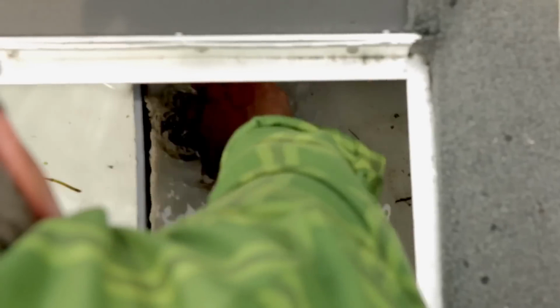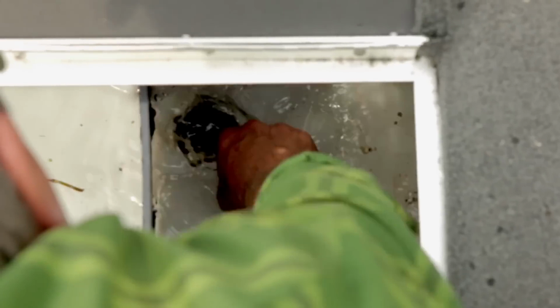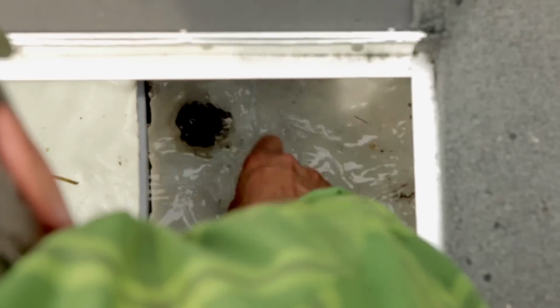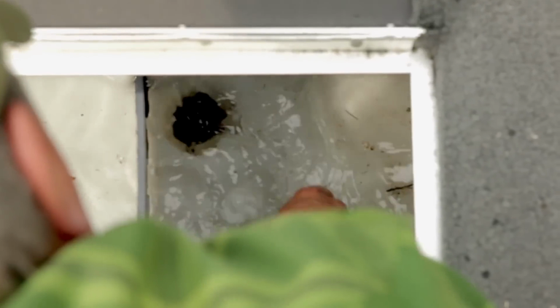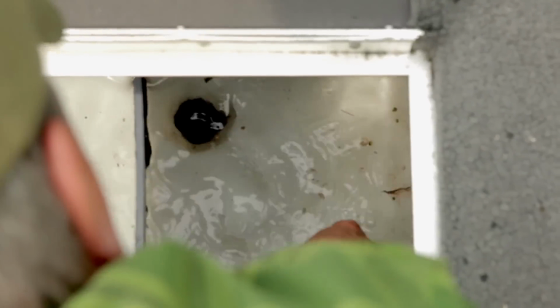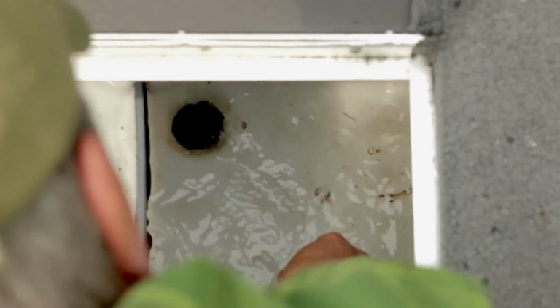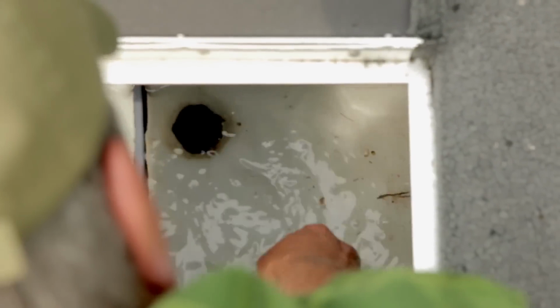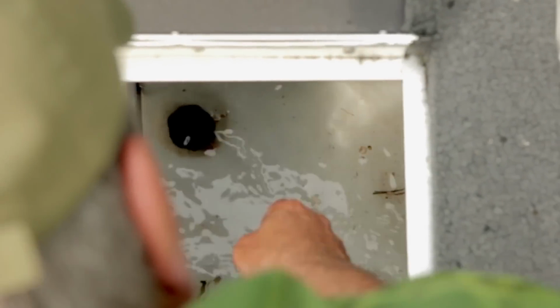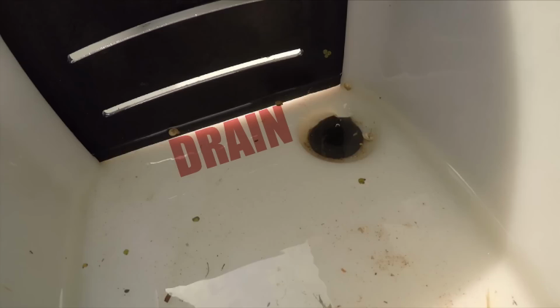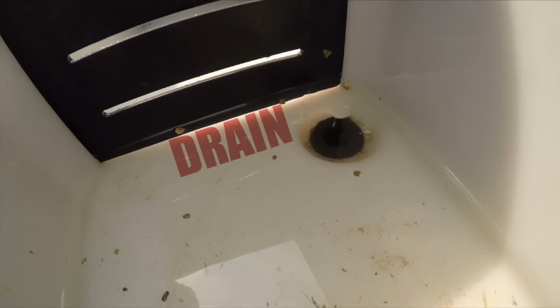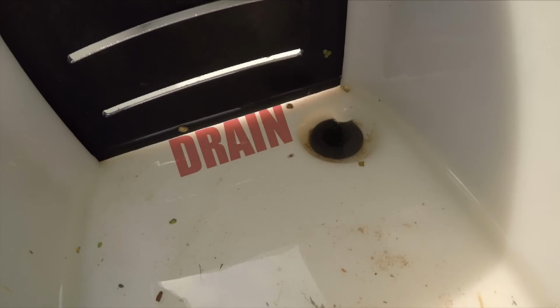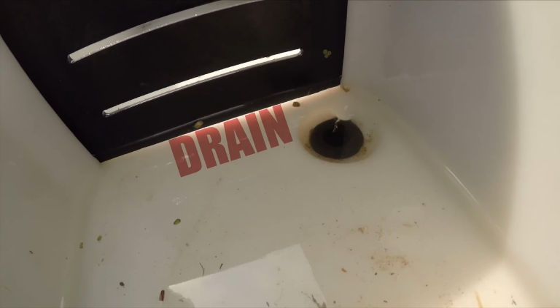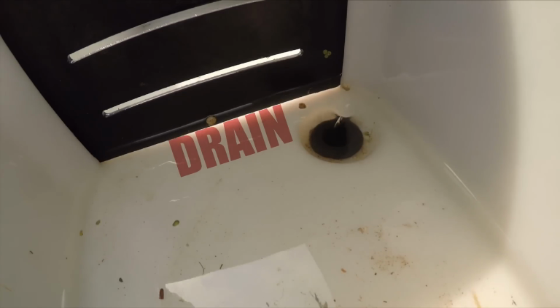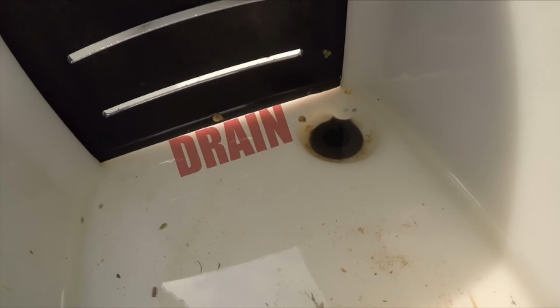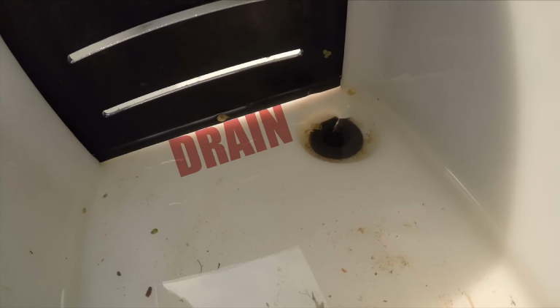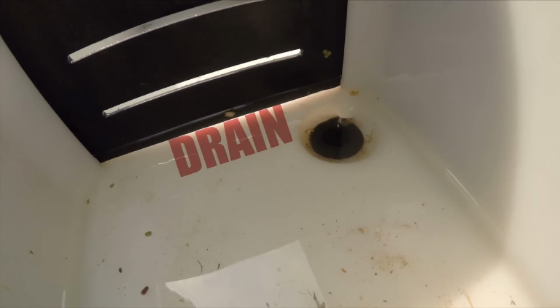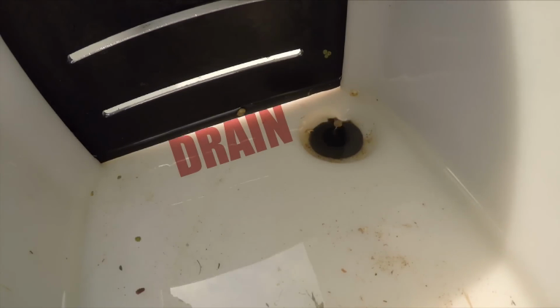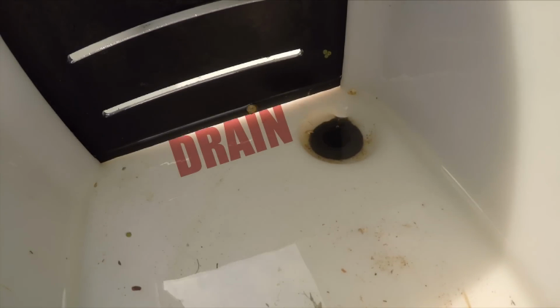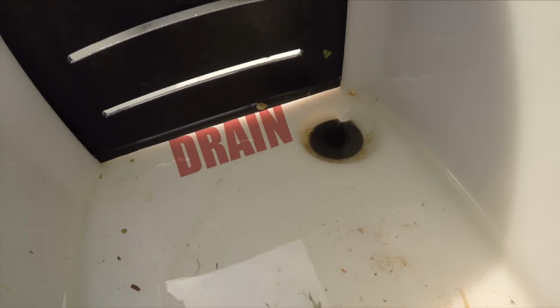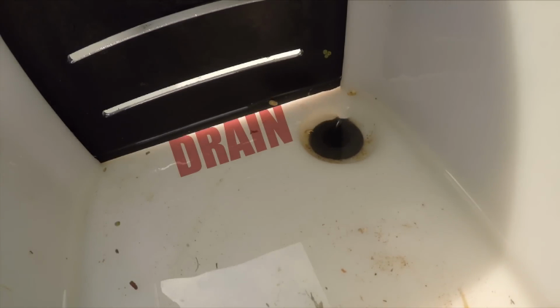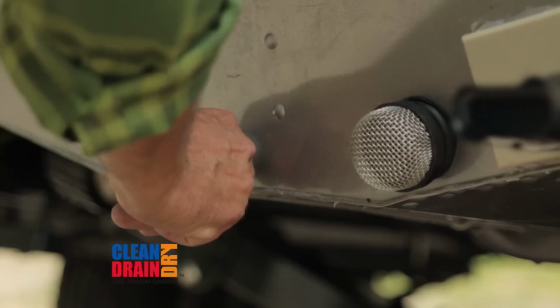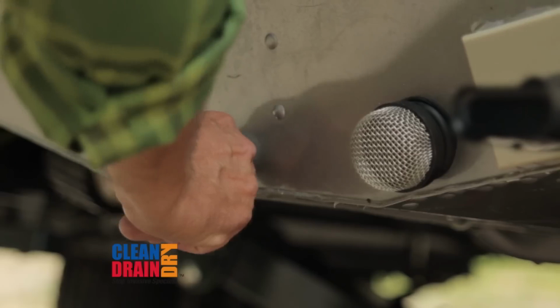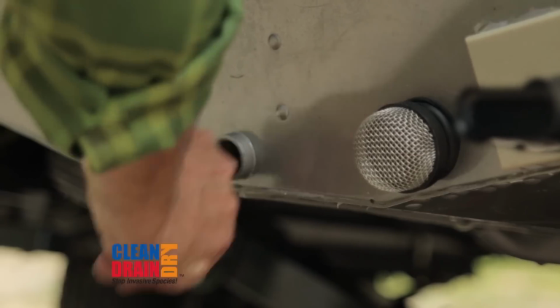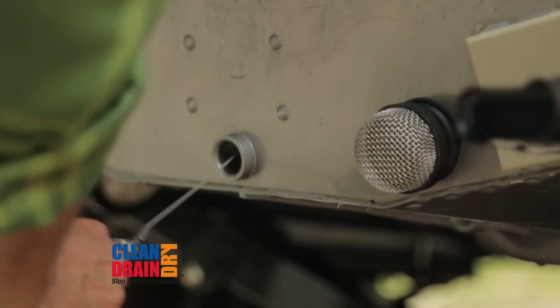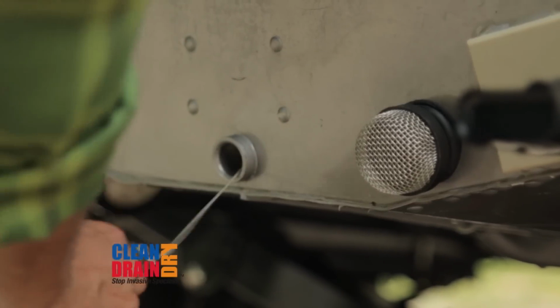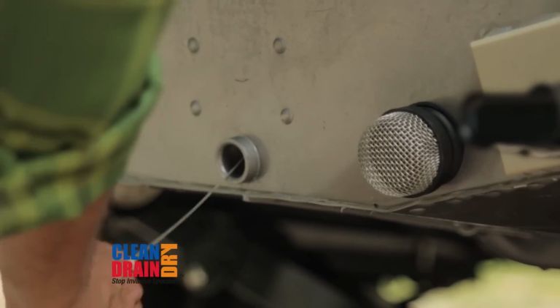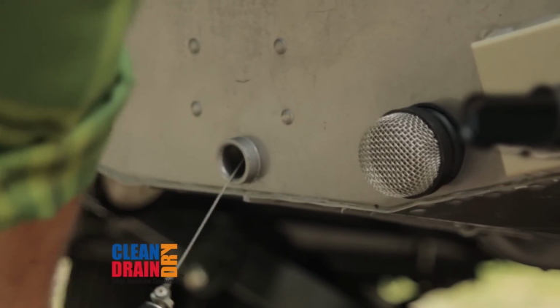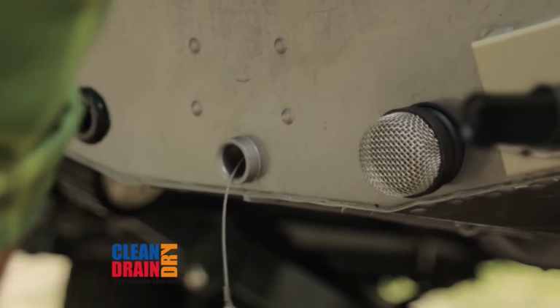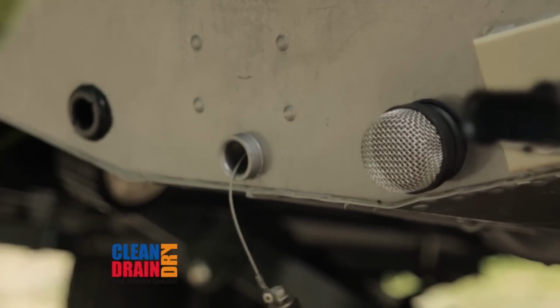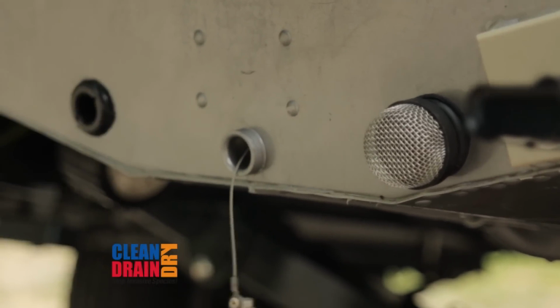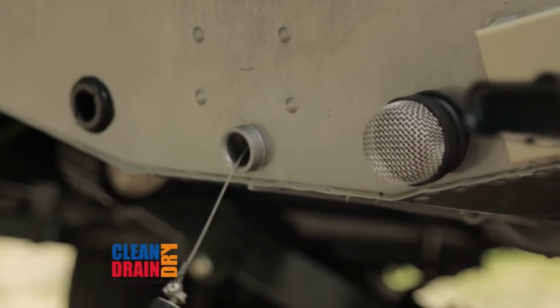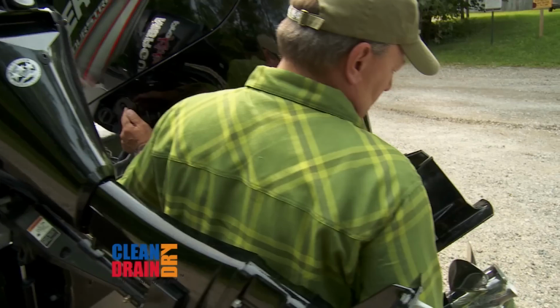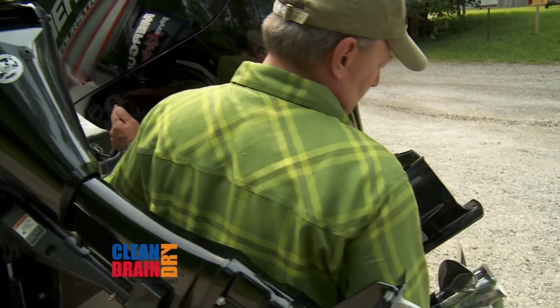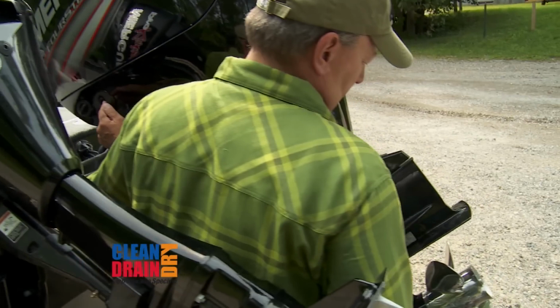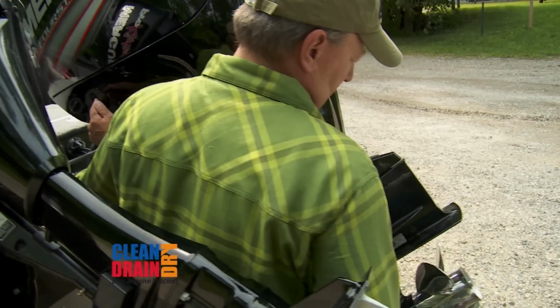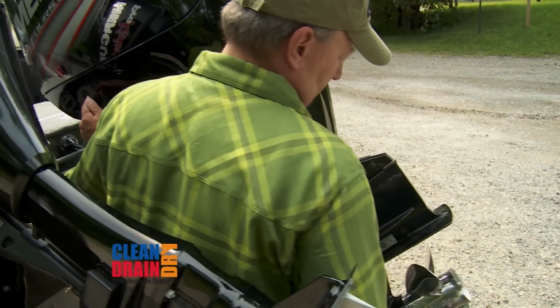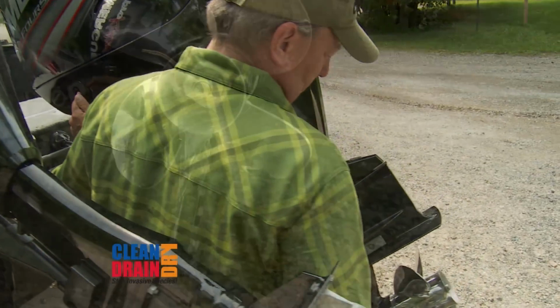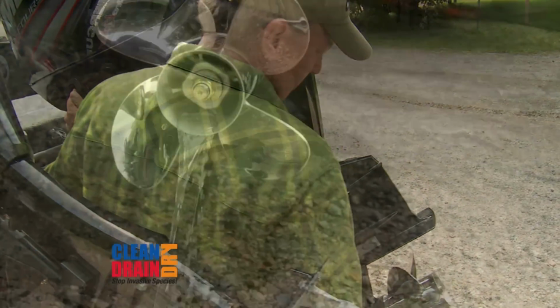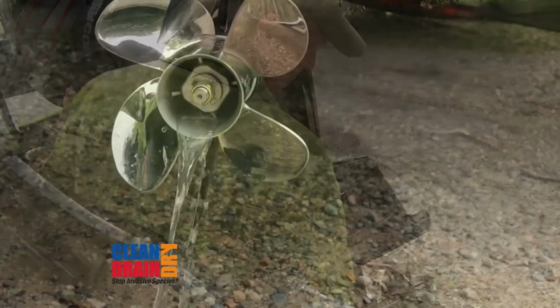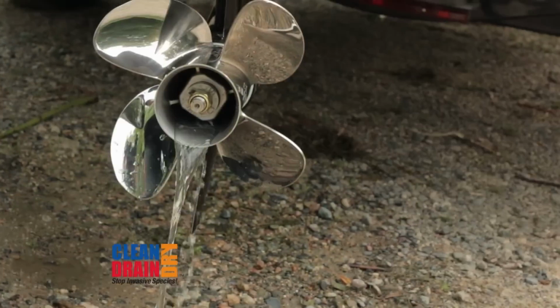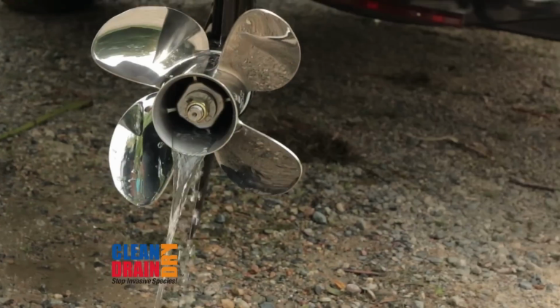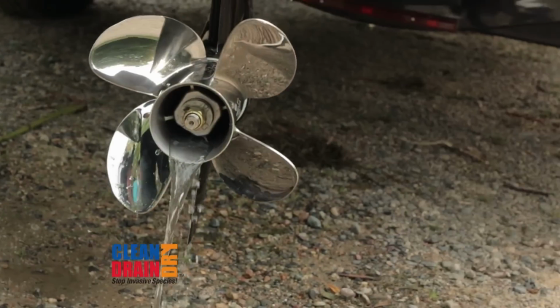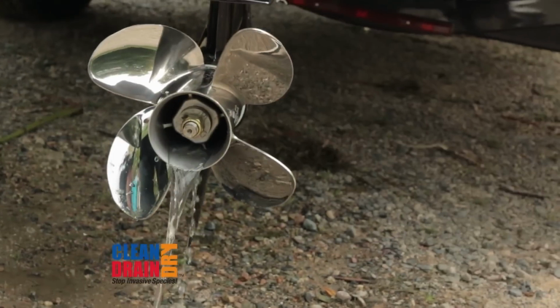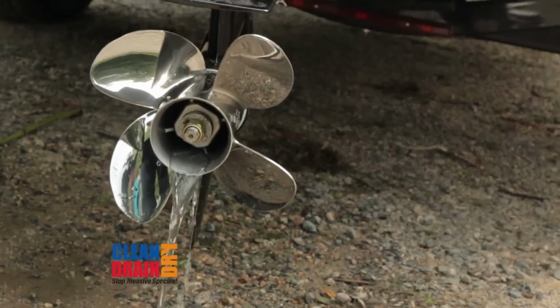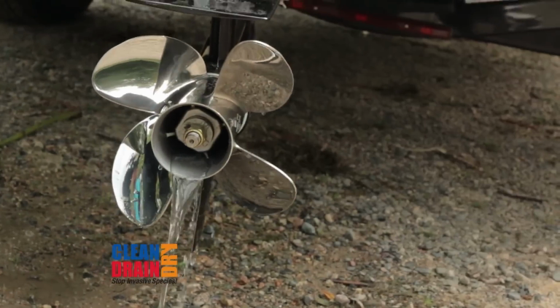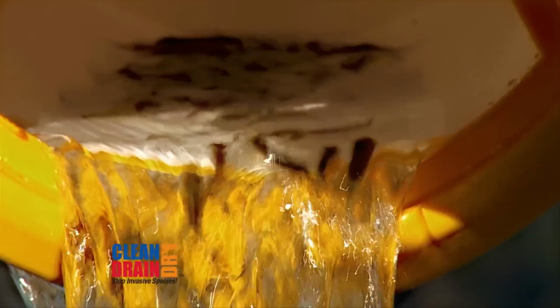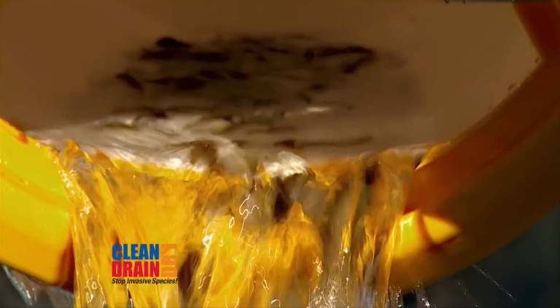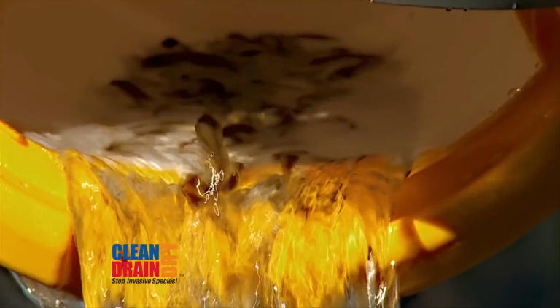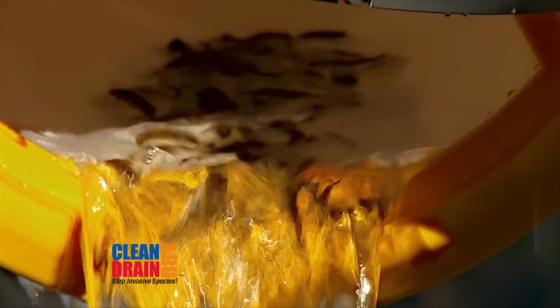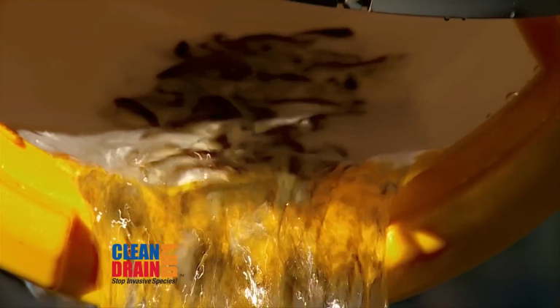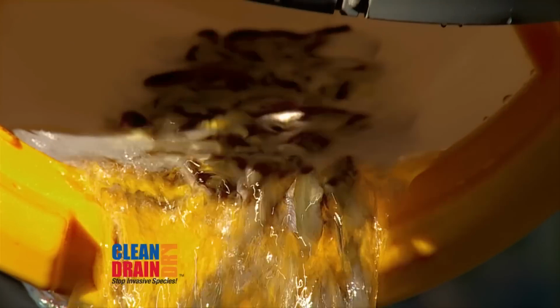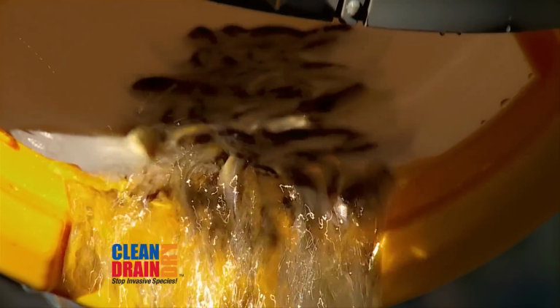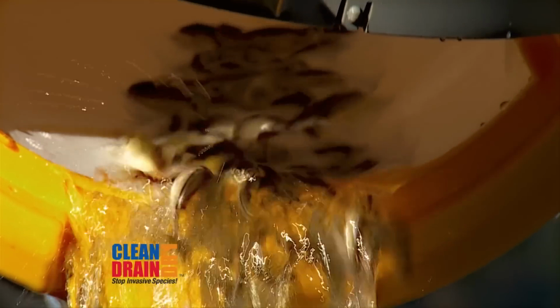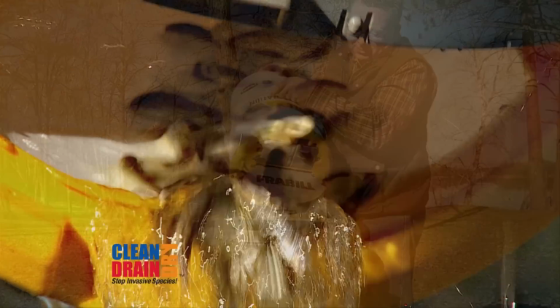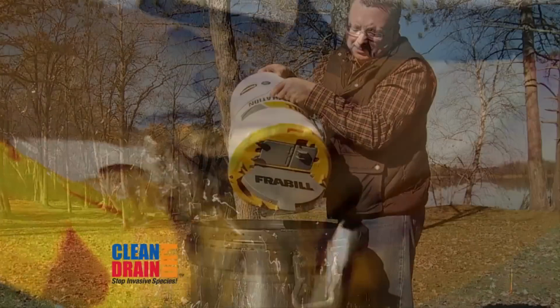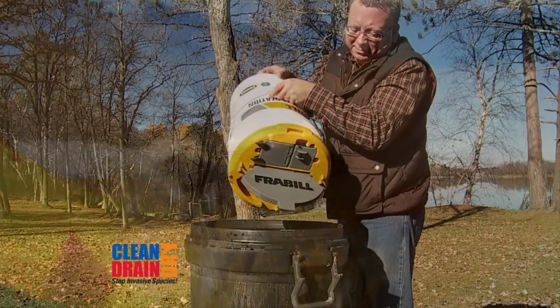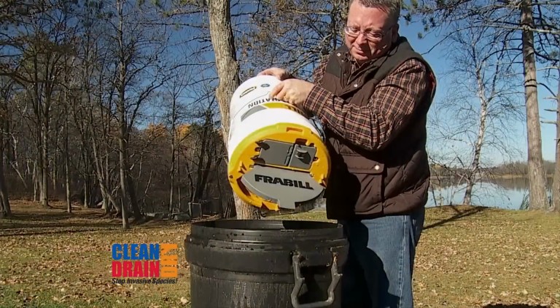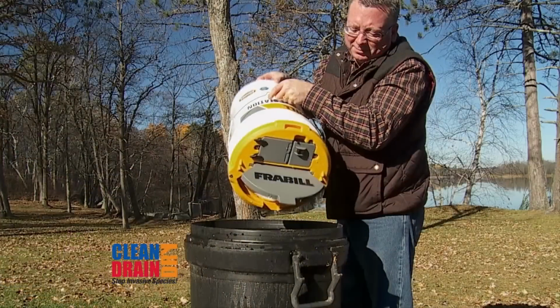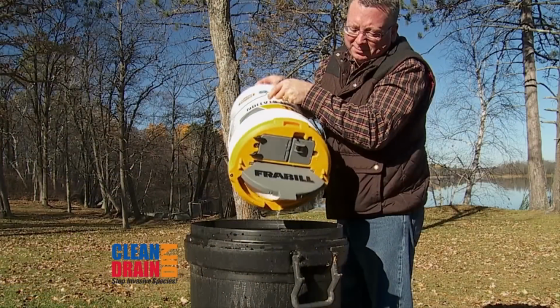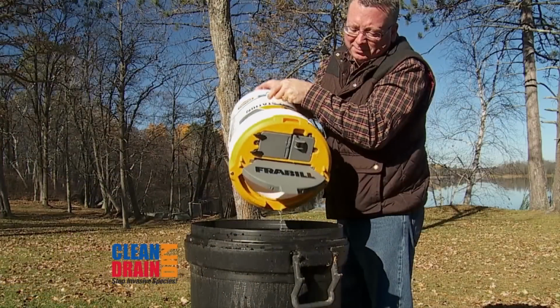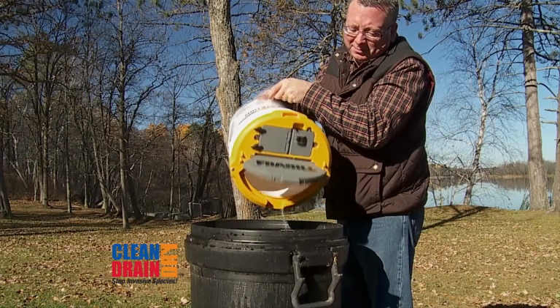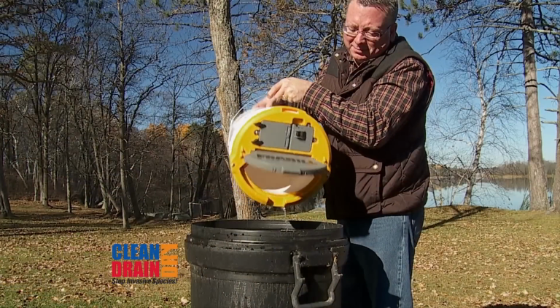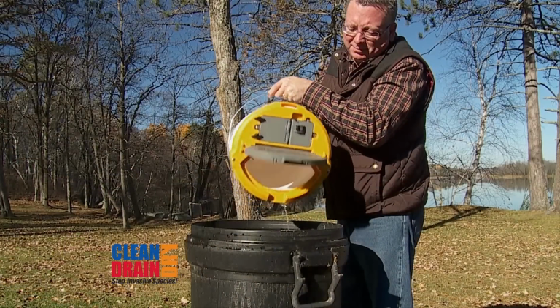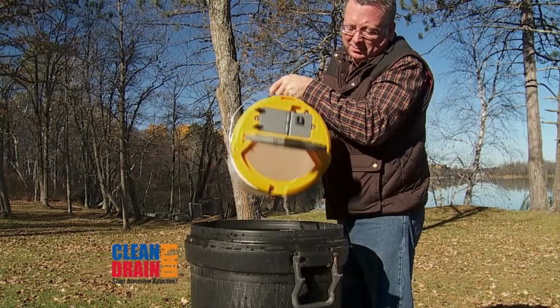Drain all water from boat live wells, hulls, motors, ballast tanks, and bilge. Dump unwanted bait in the trash.